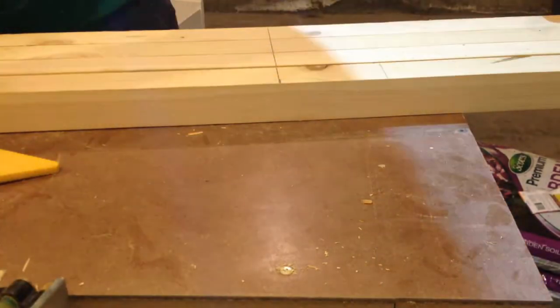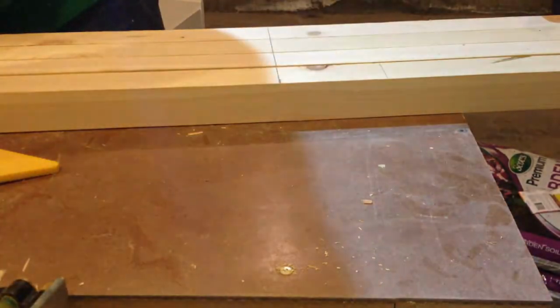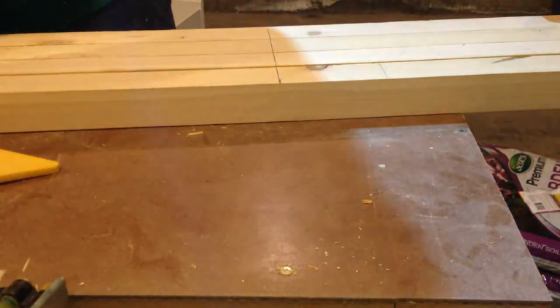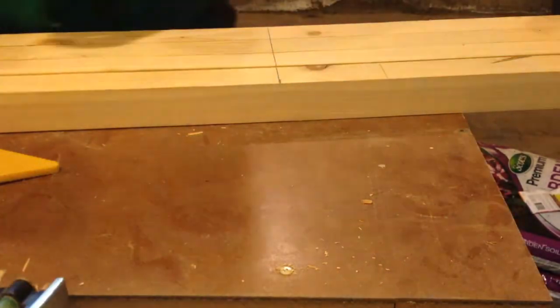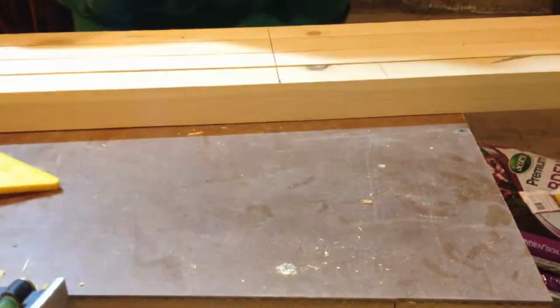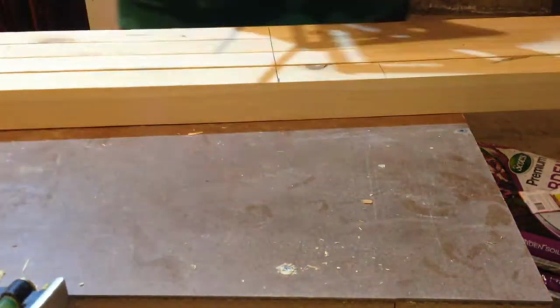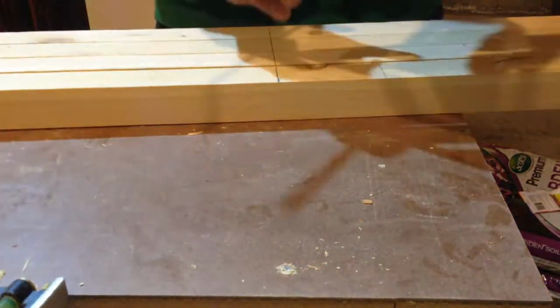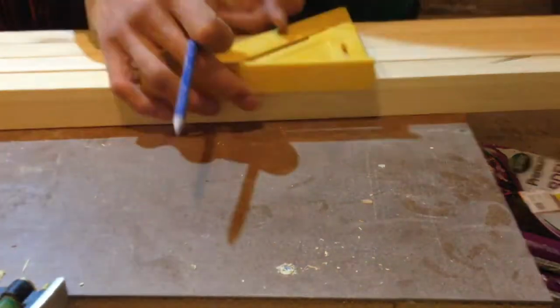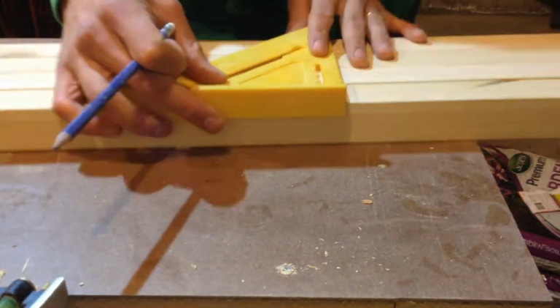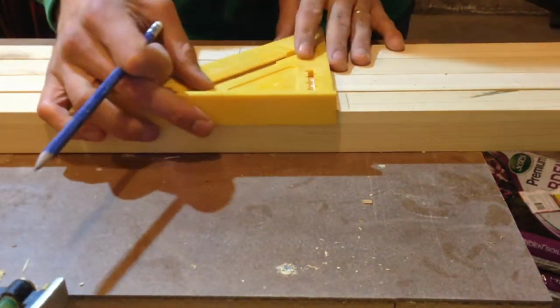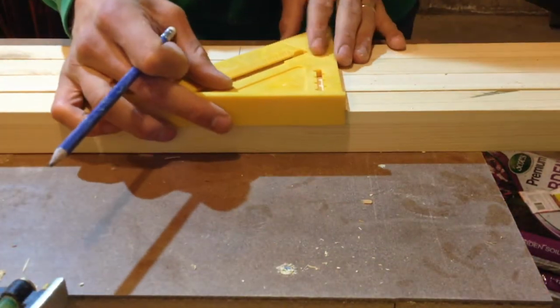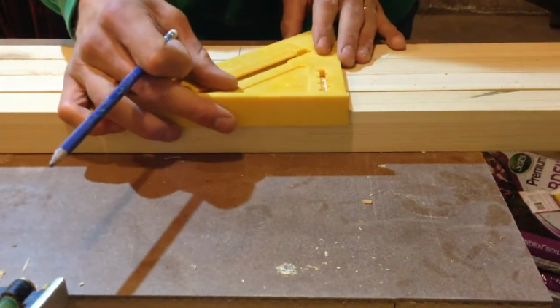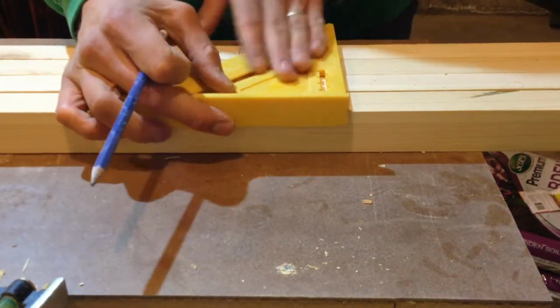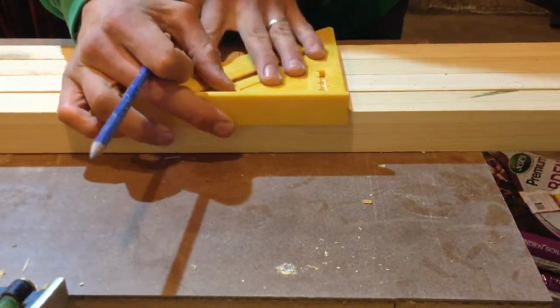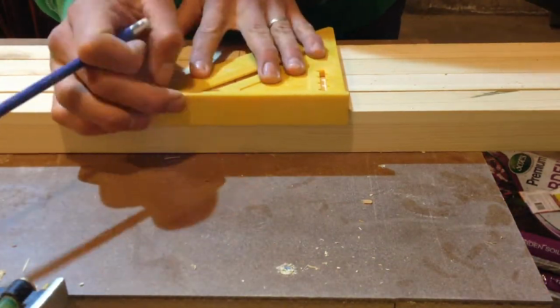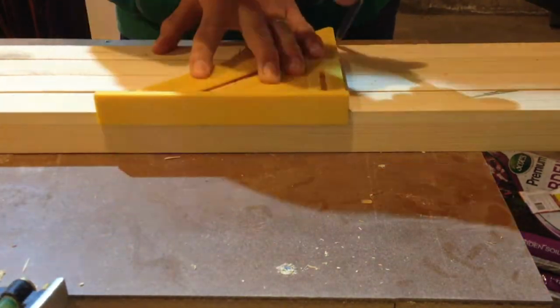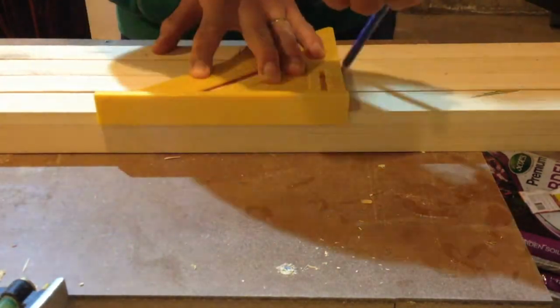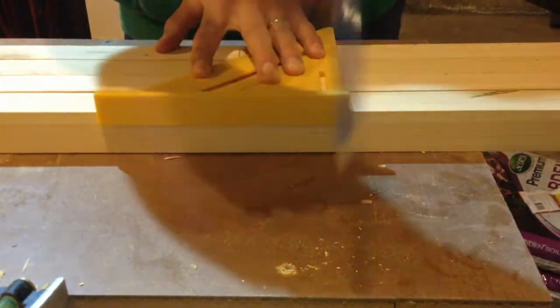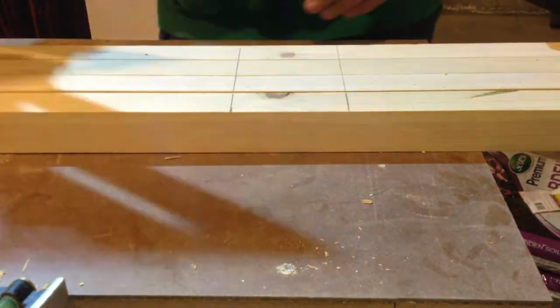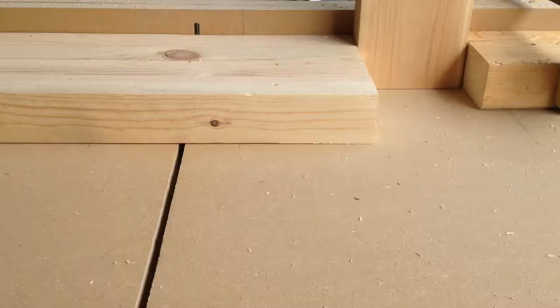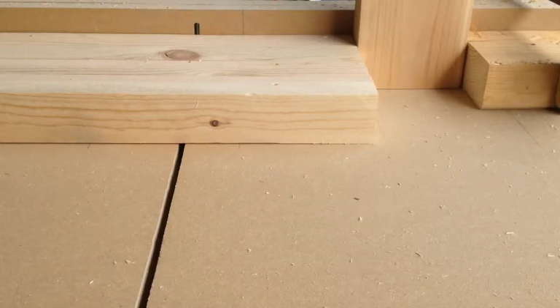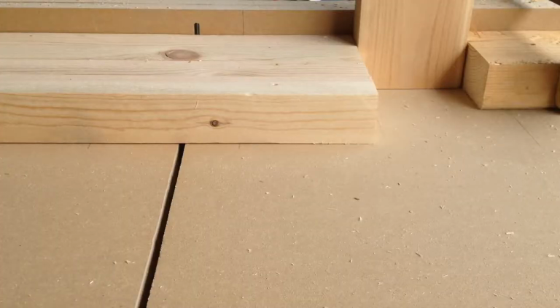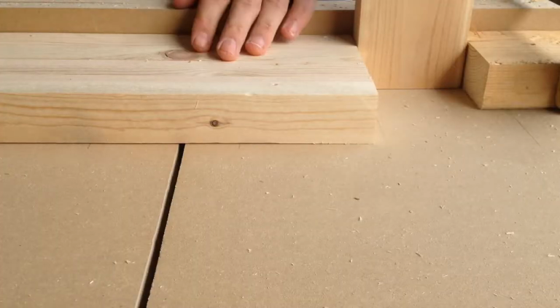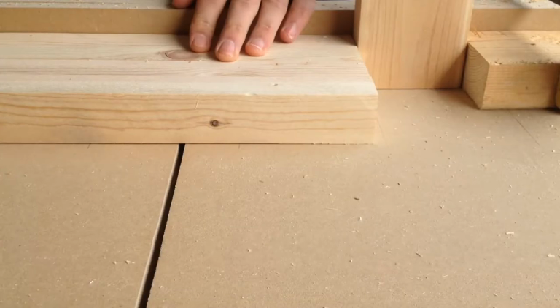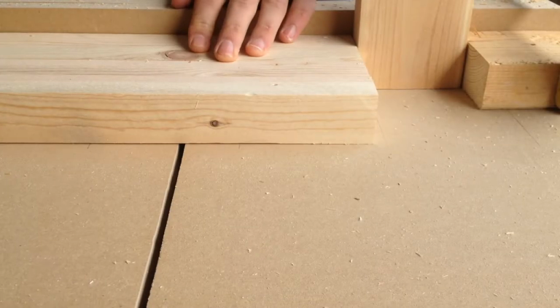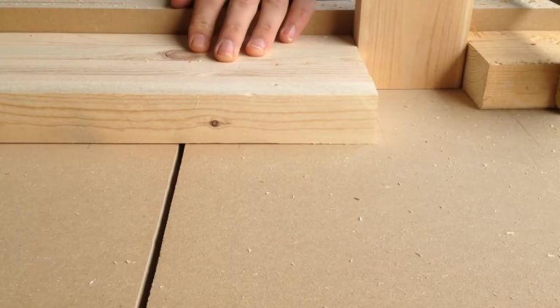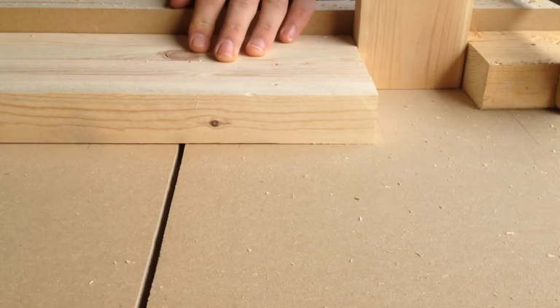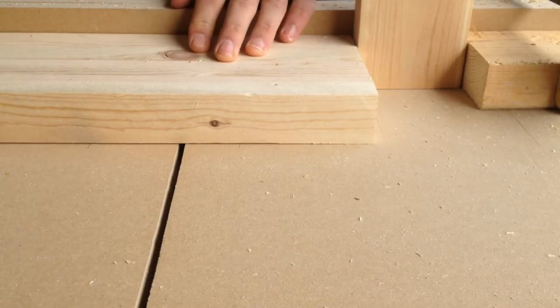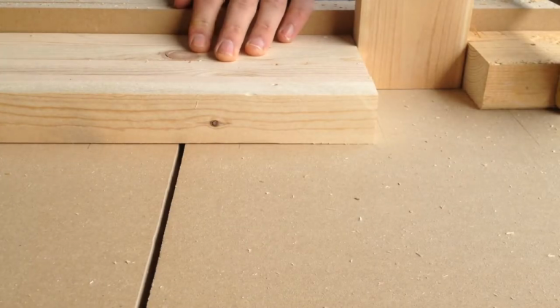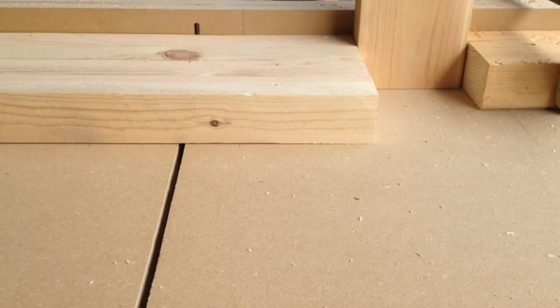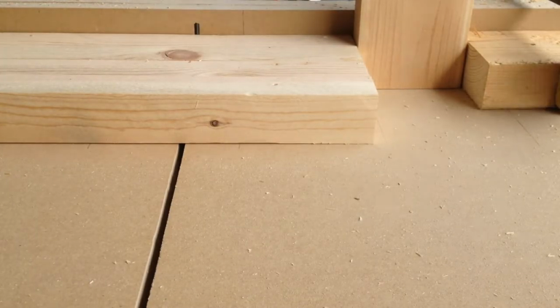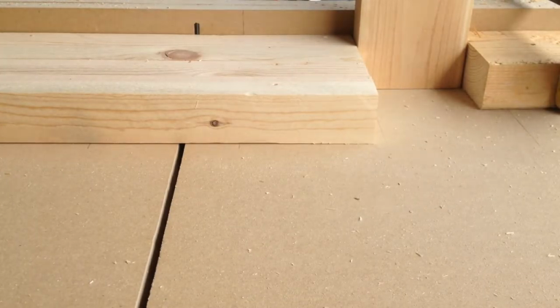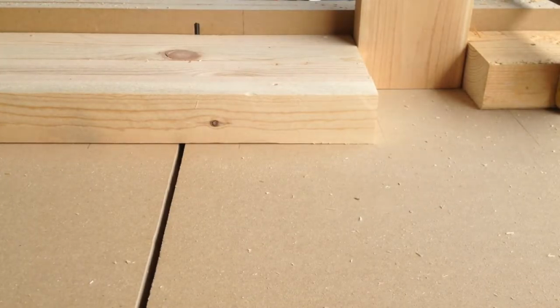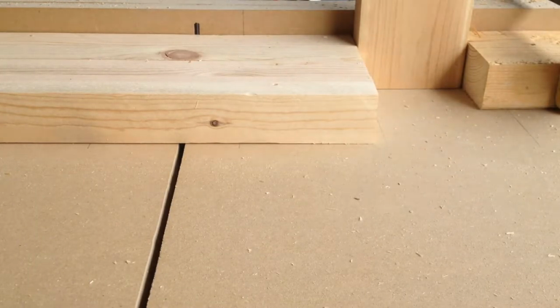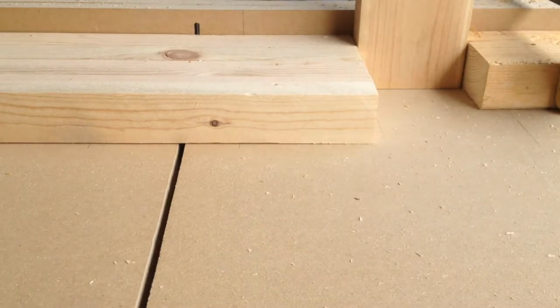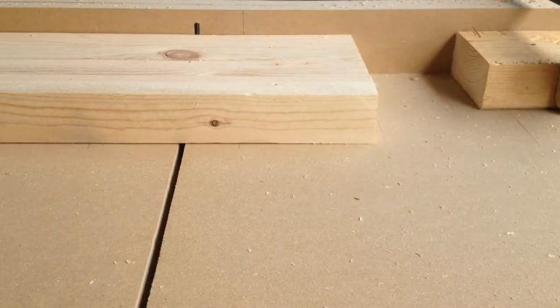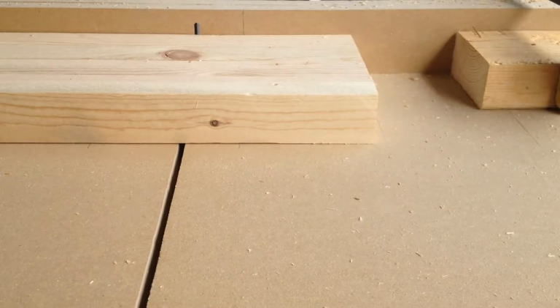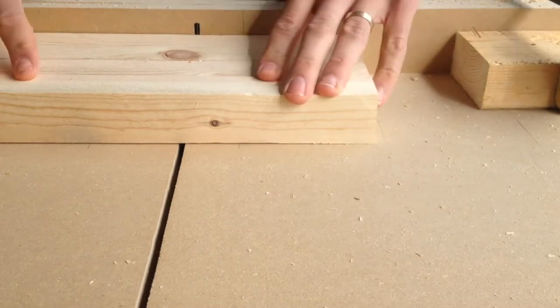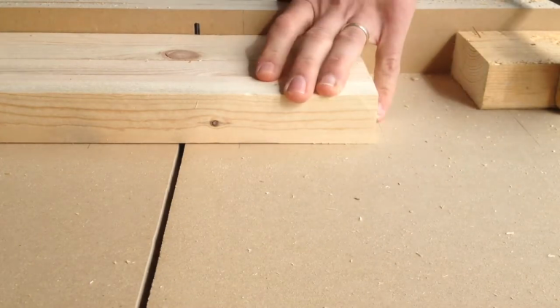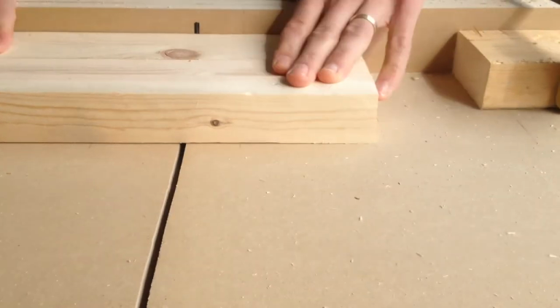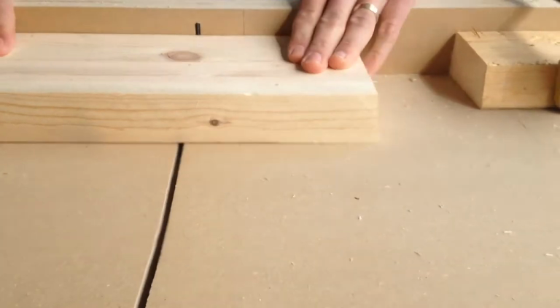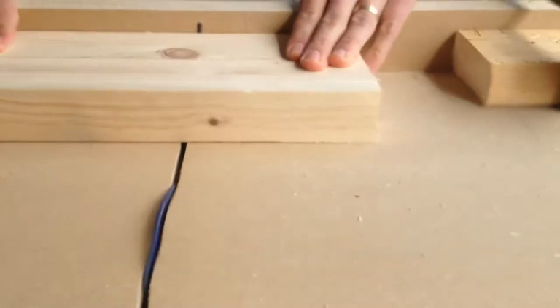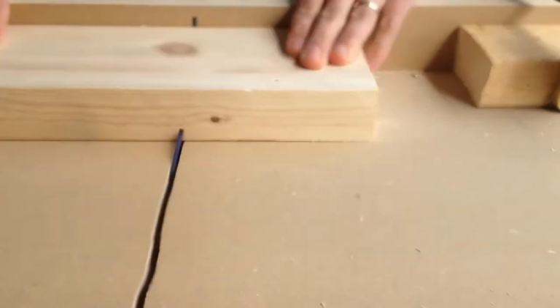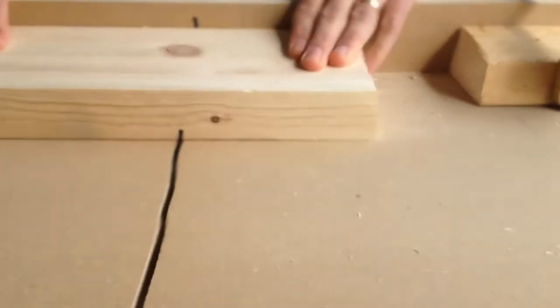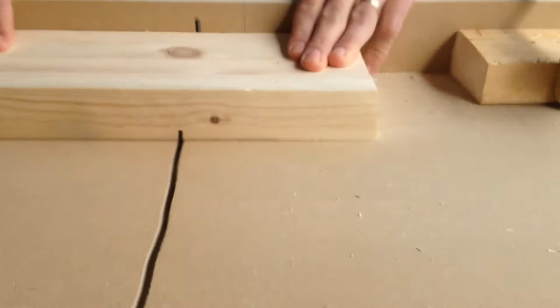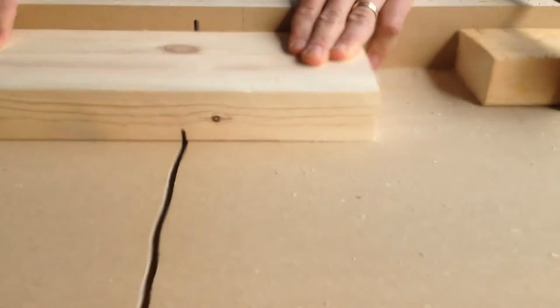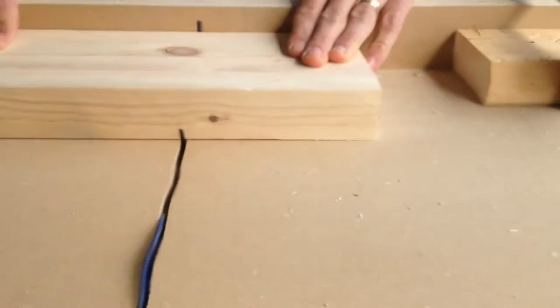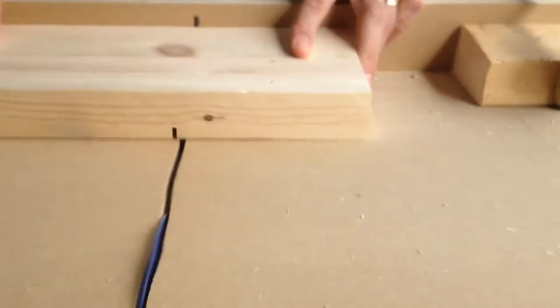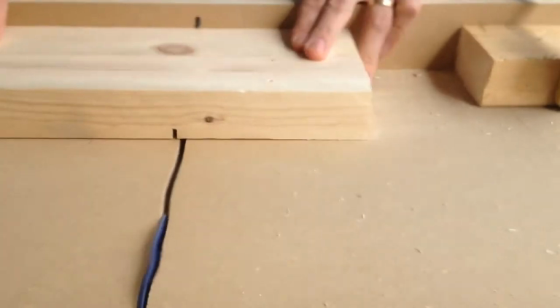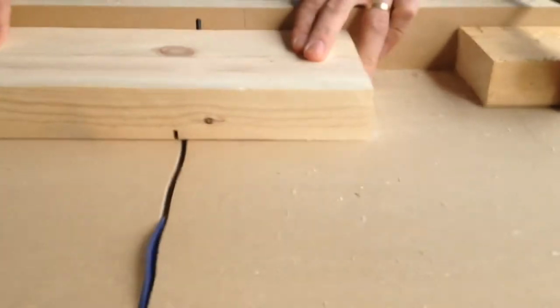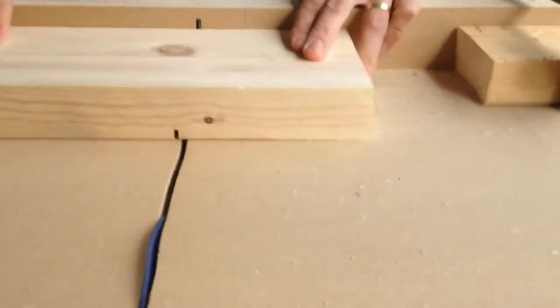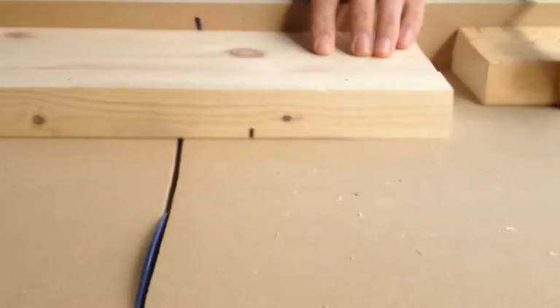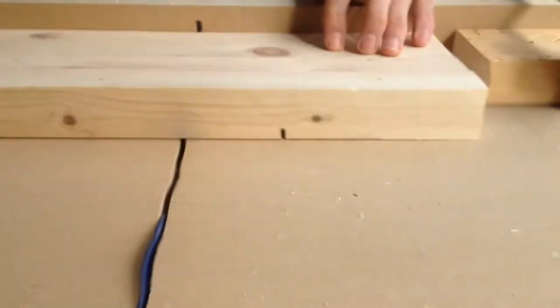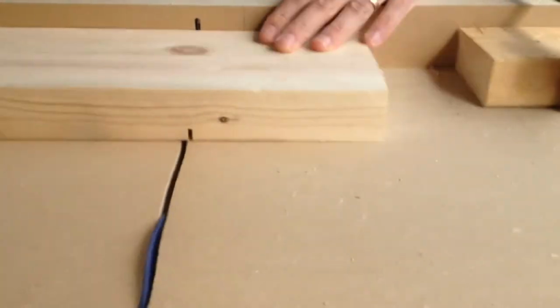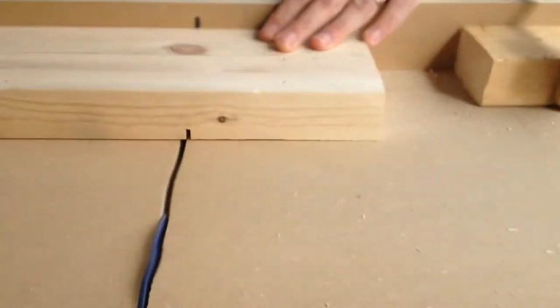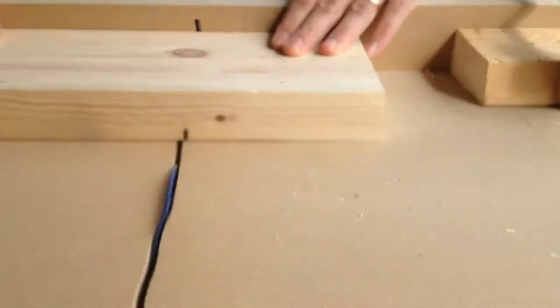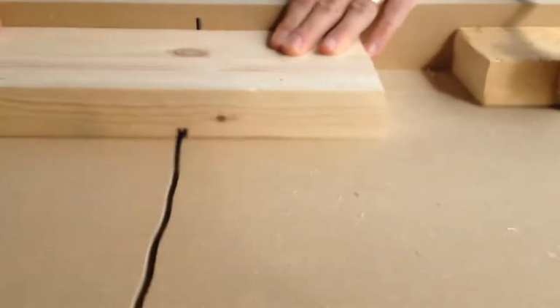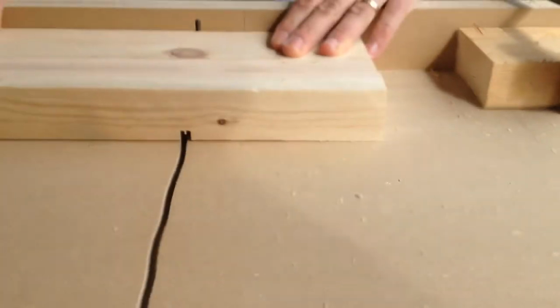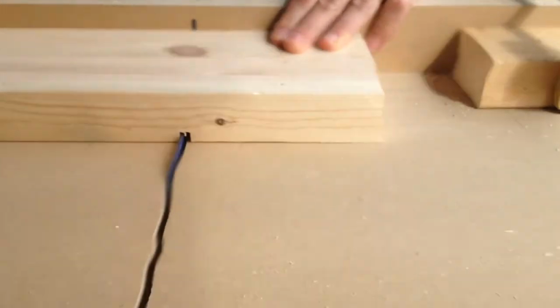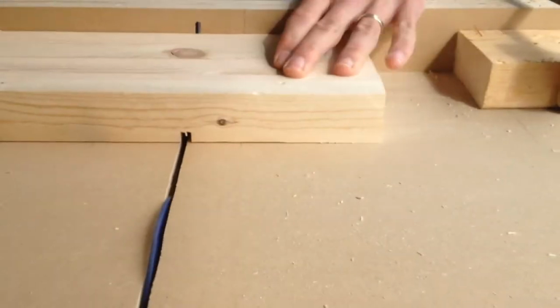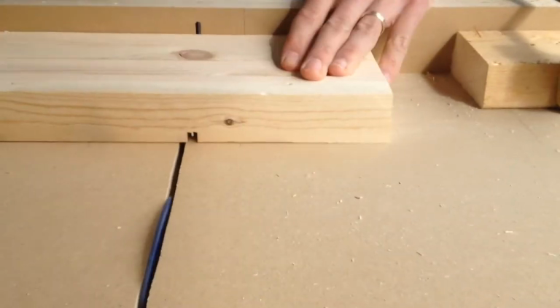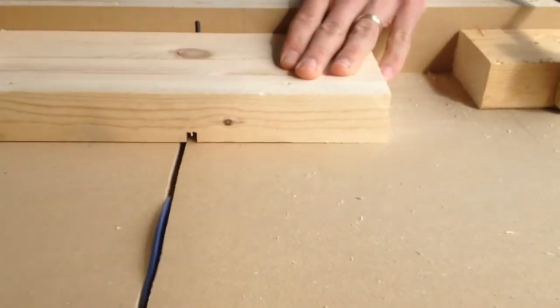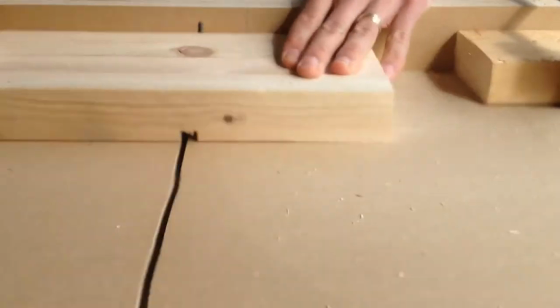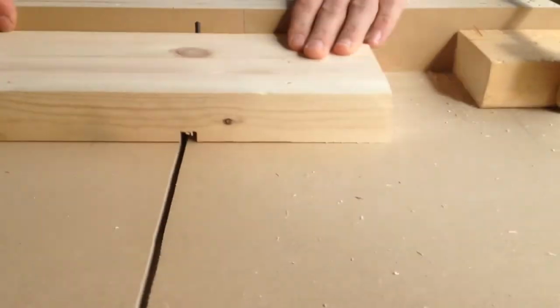With my four legs cut, I clamped them together making sure they were flush, and used my crosscut sled to create another mortise.